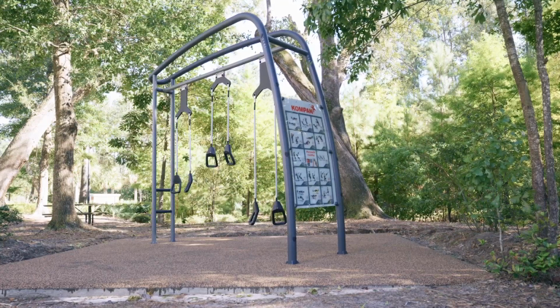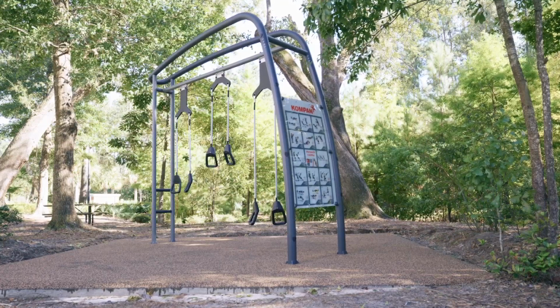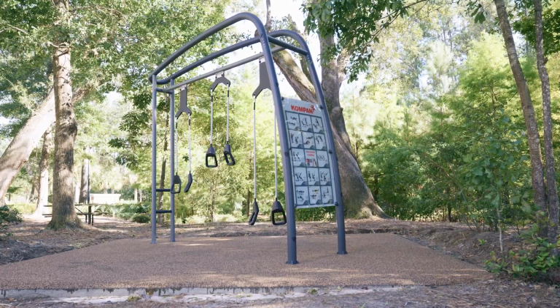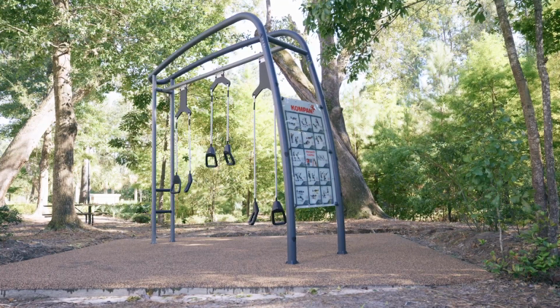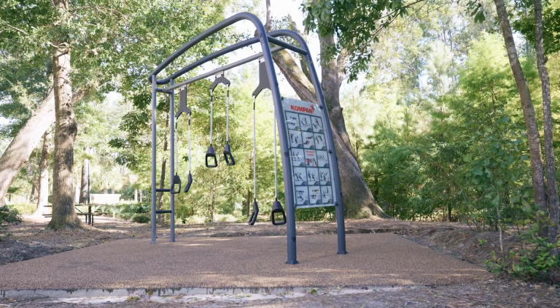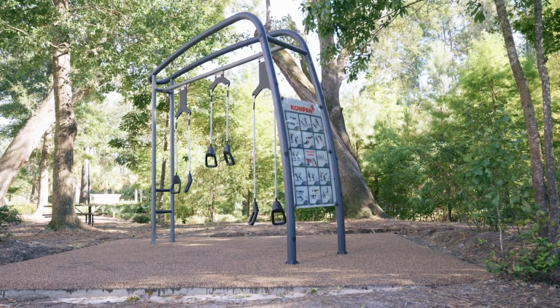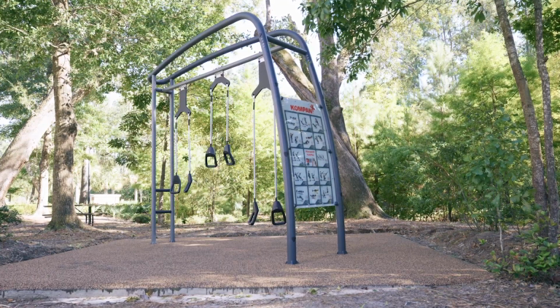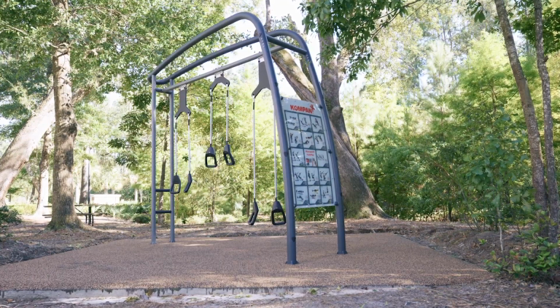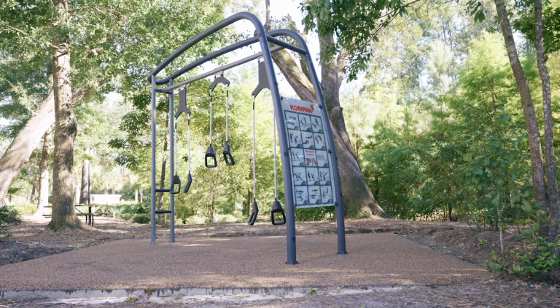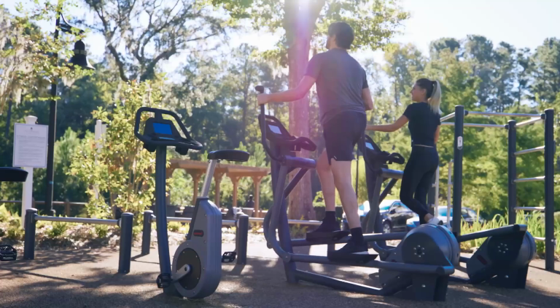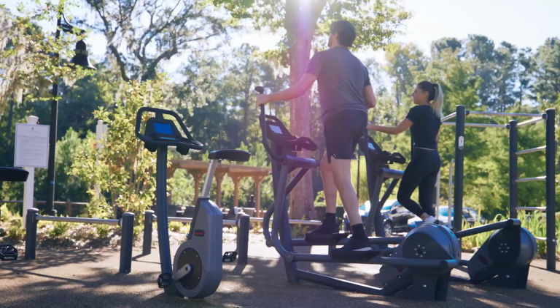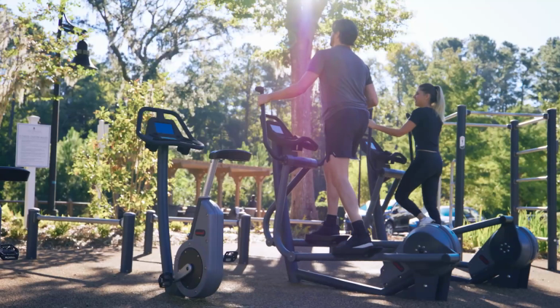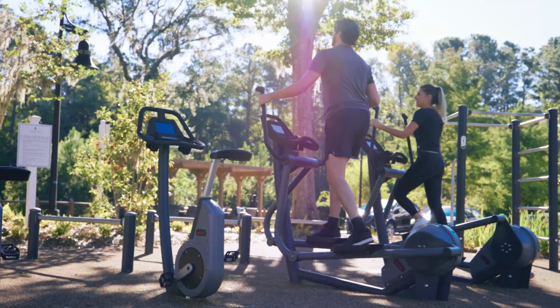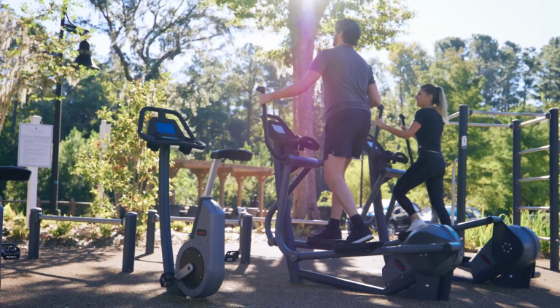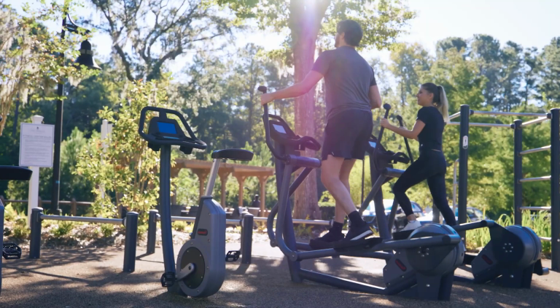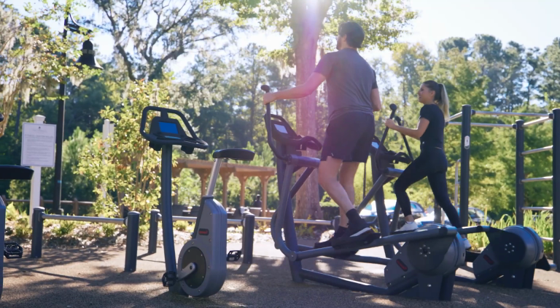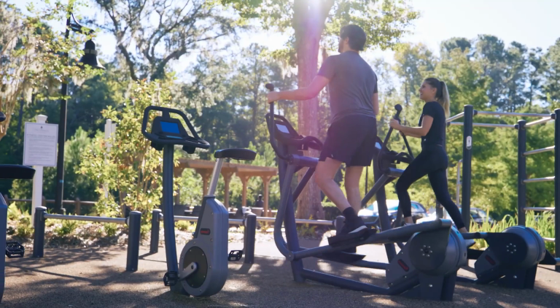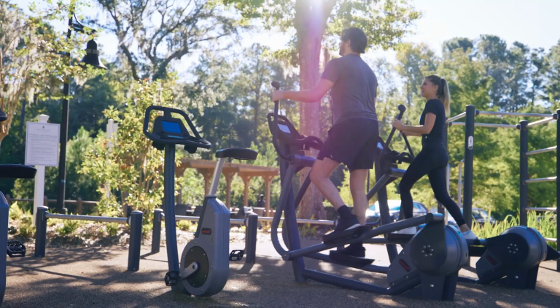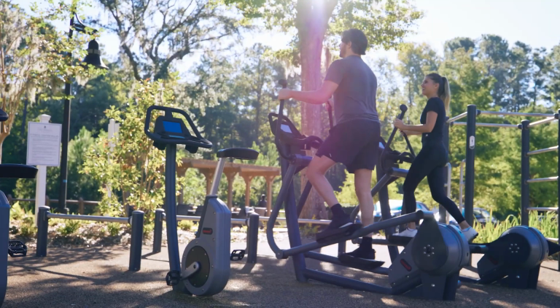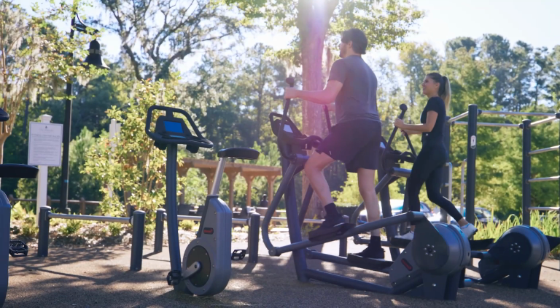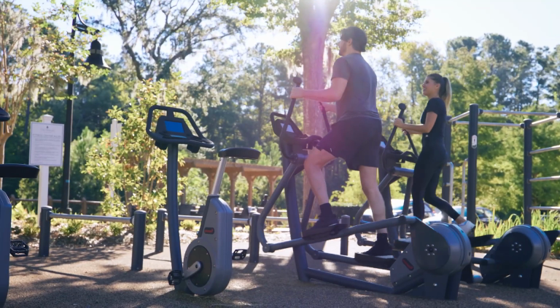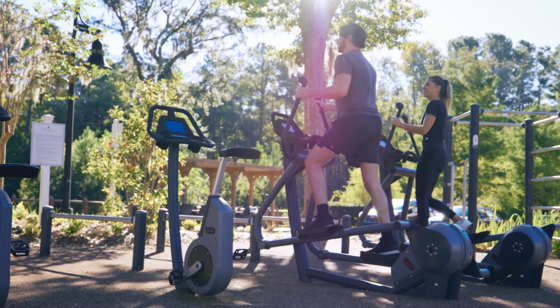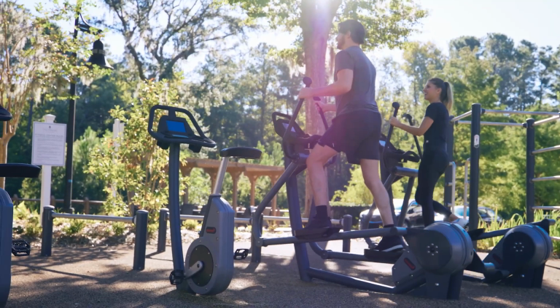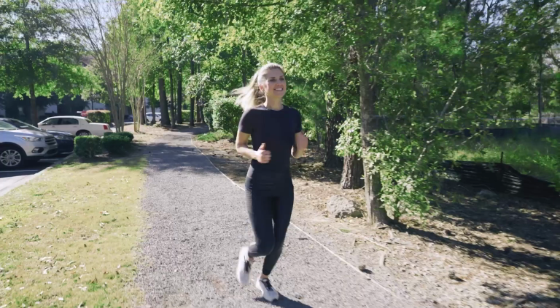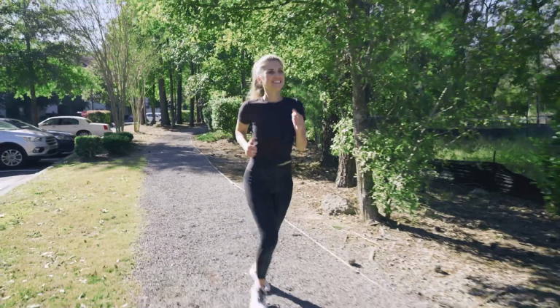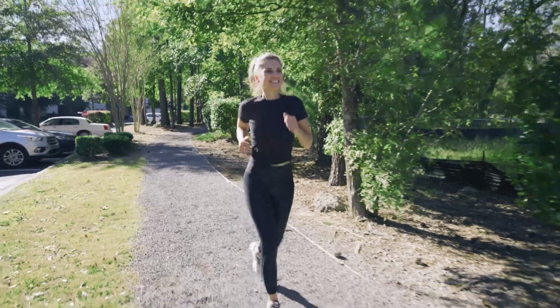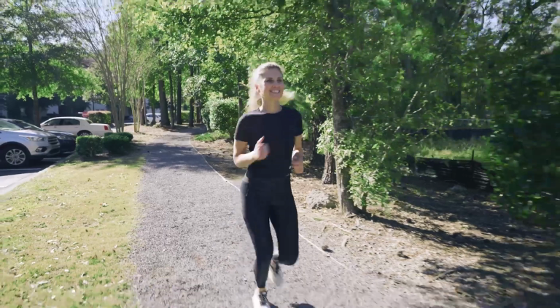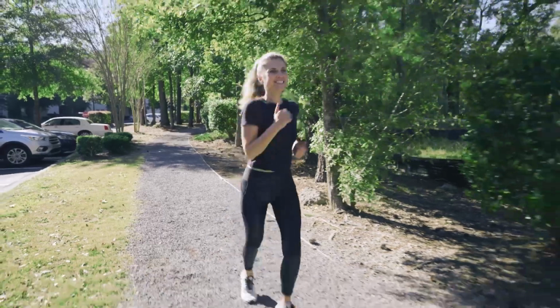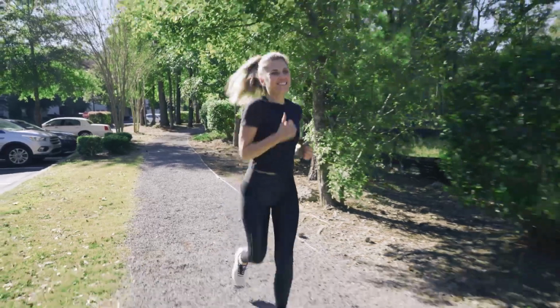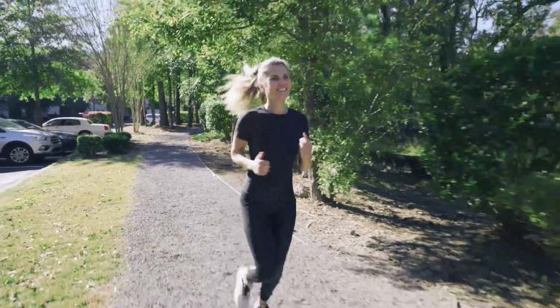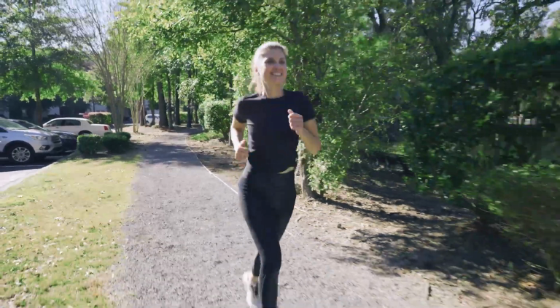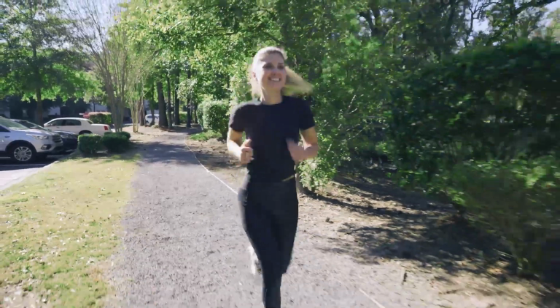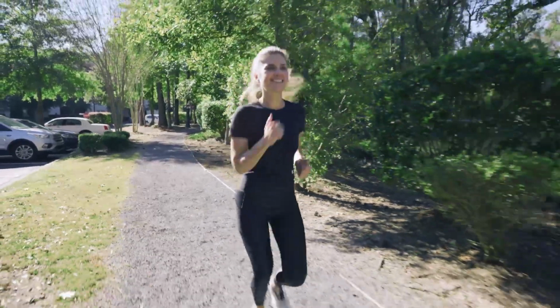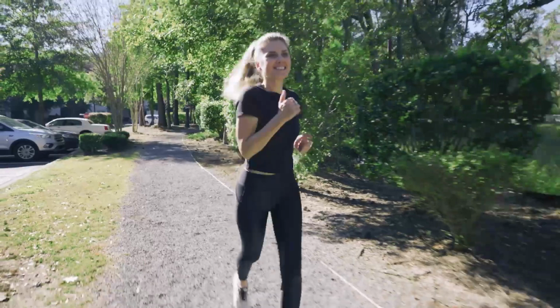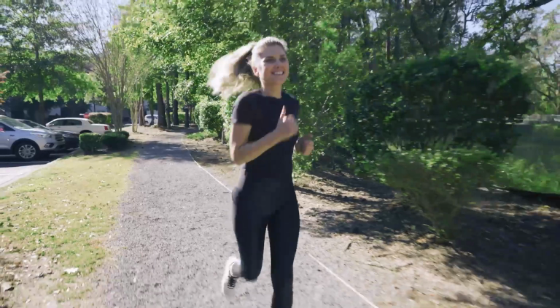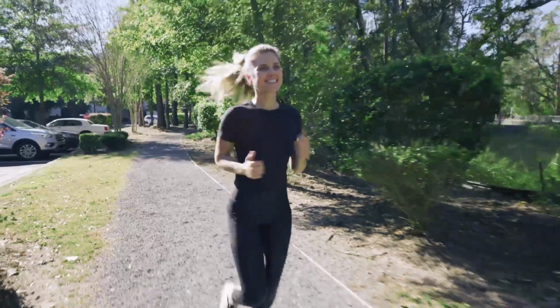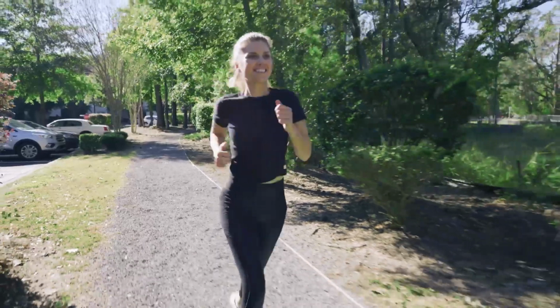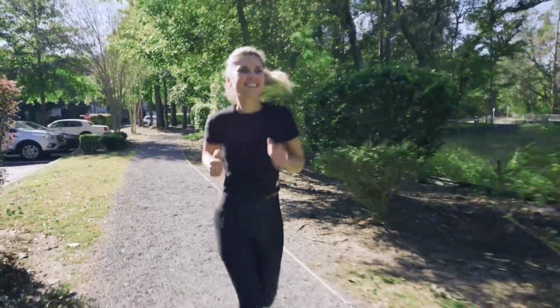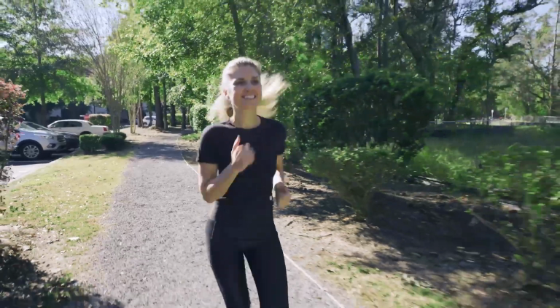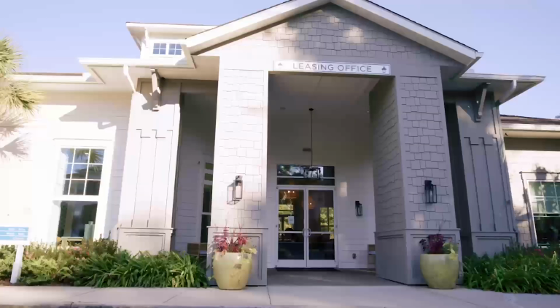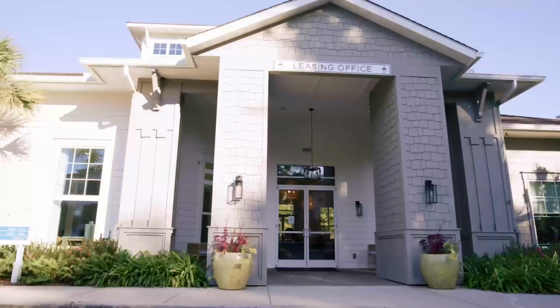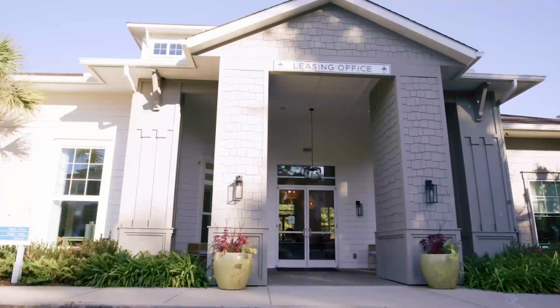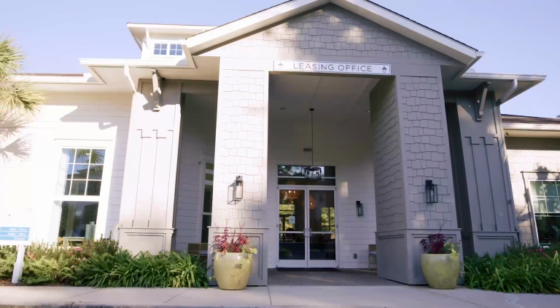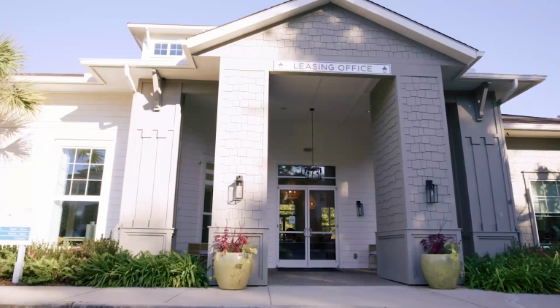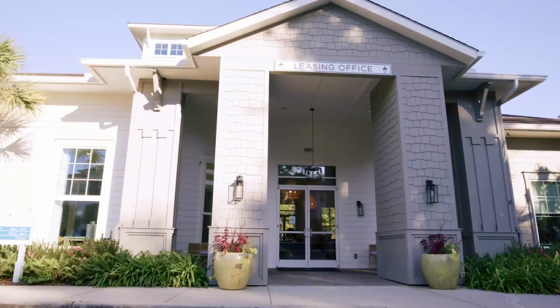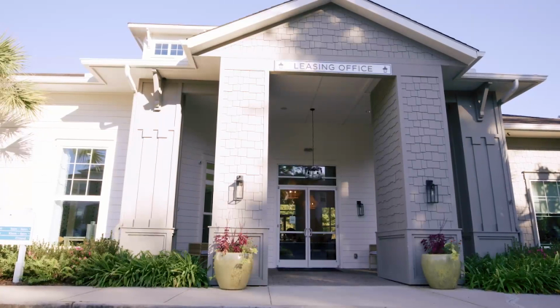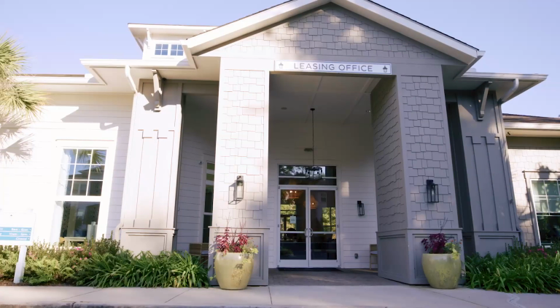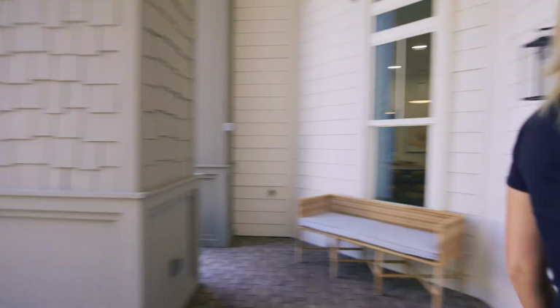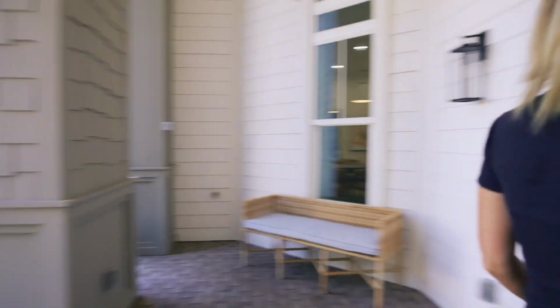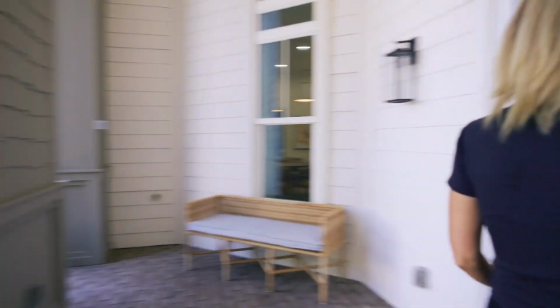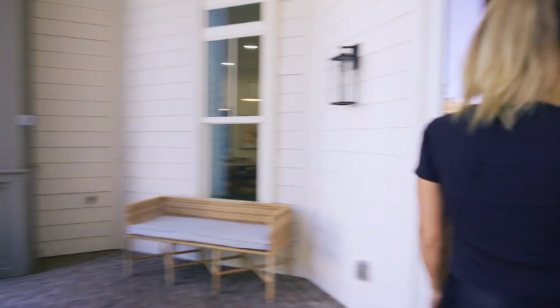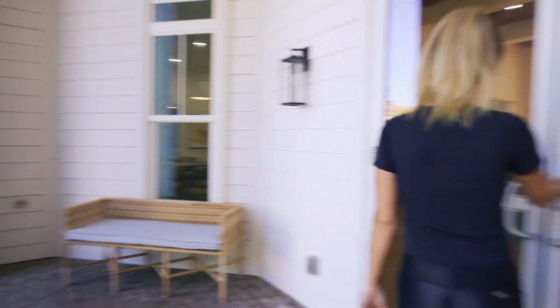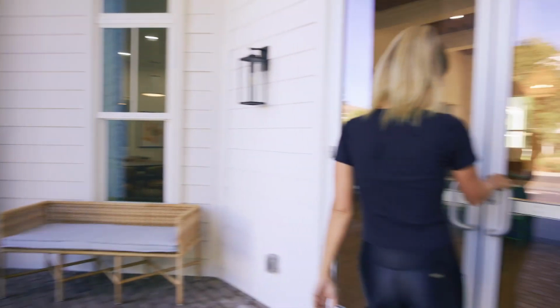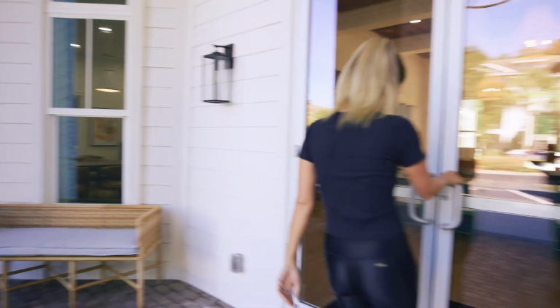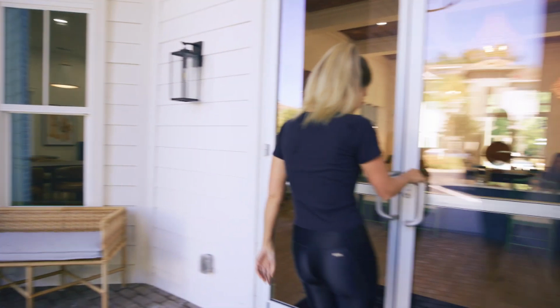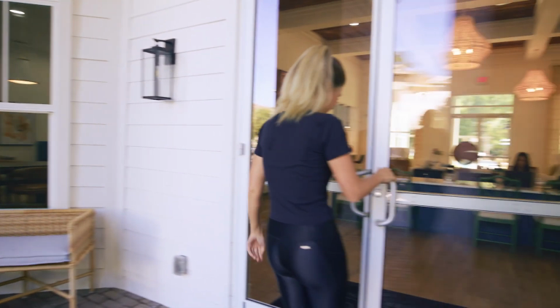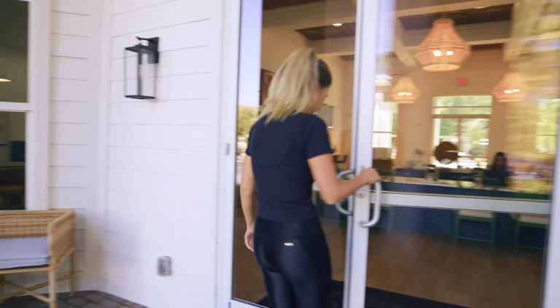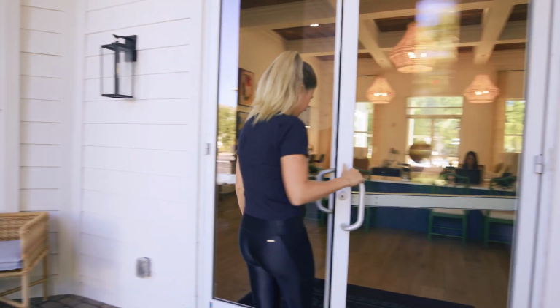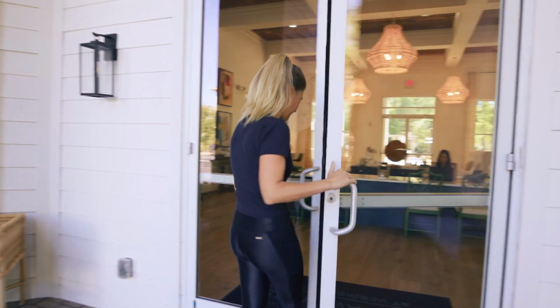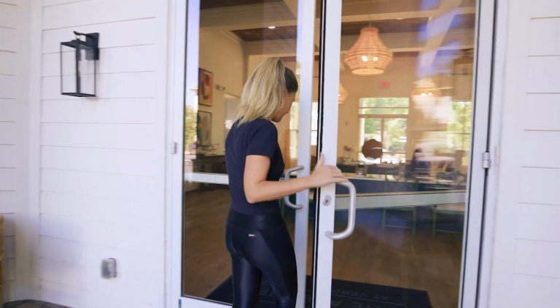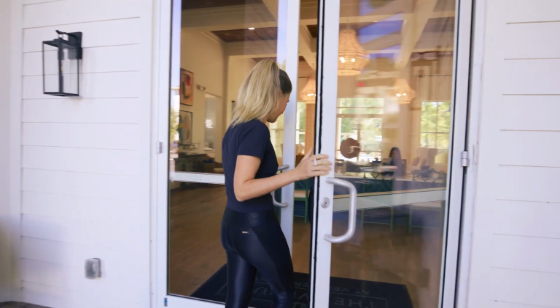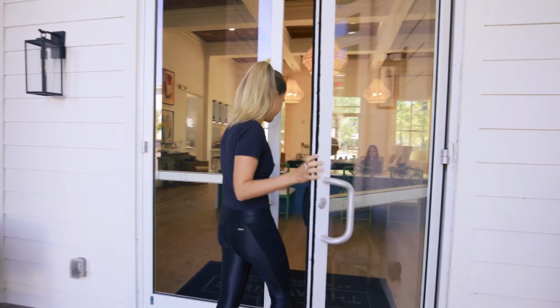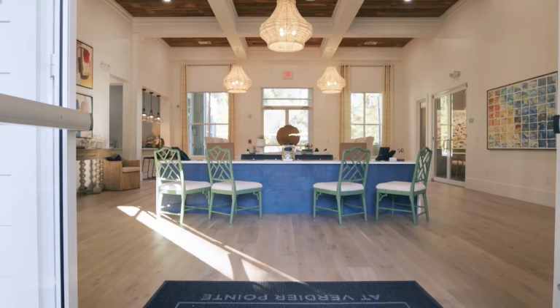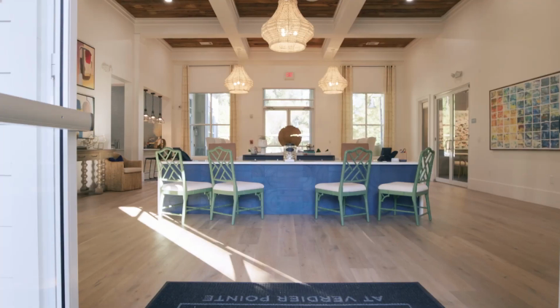Rows of elliptical machines and upper body strength resources are set up in an outdoor fitness area. People use the elliptical machines and jog down paths in the sunlight.